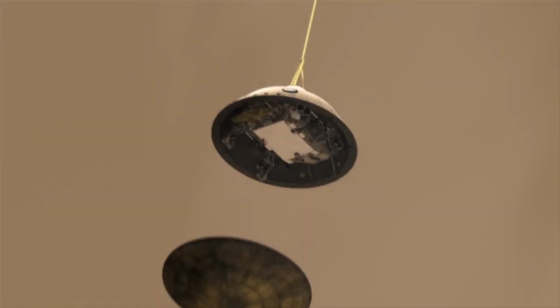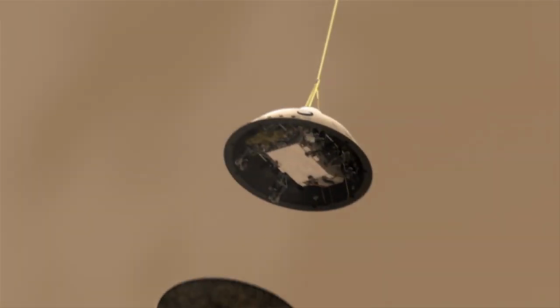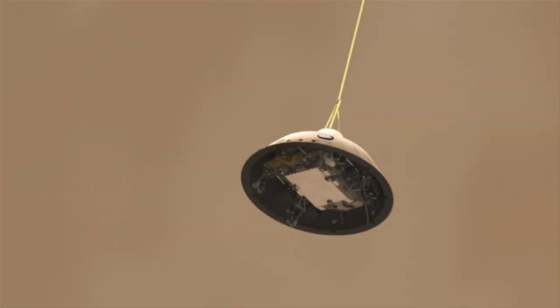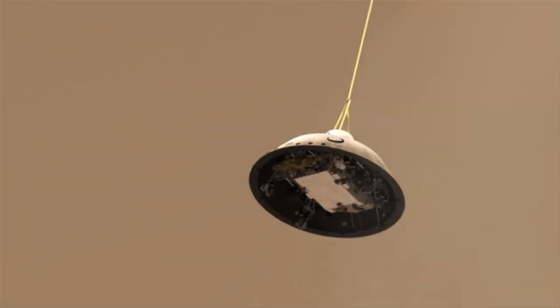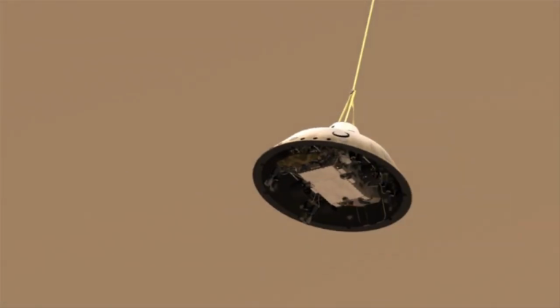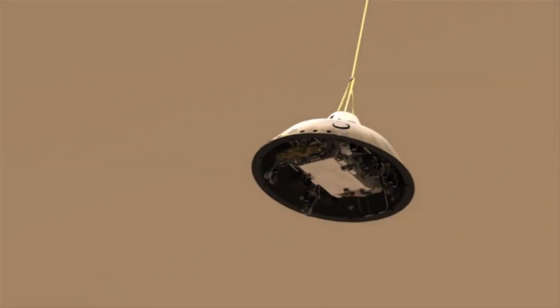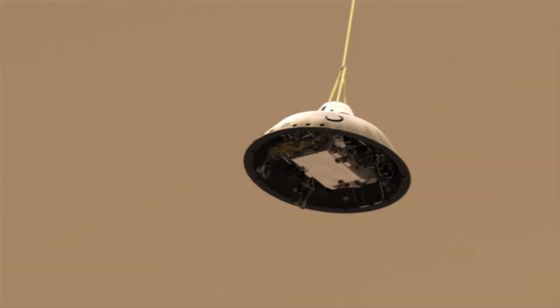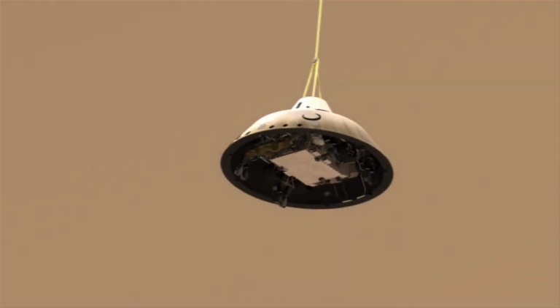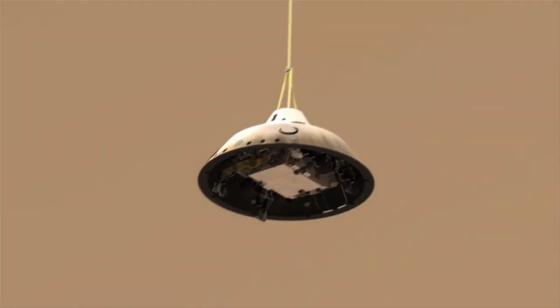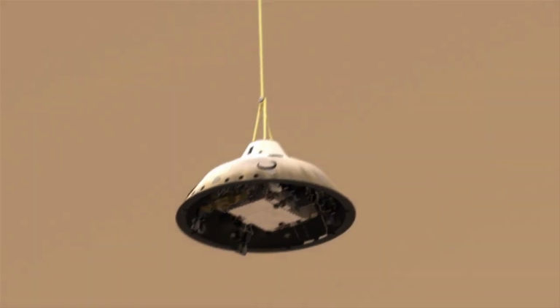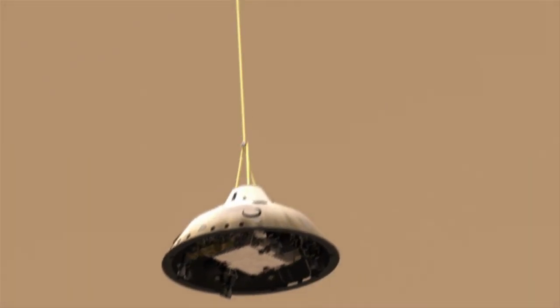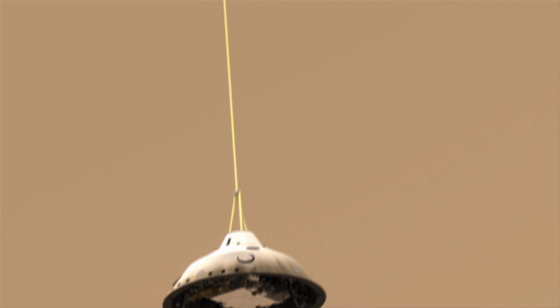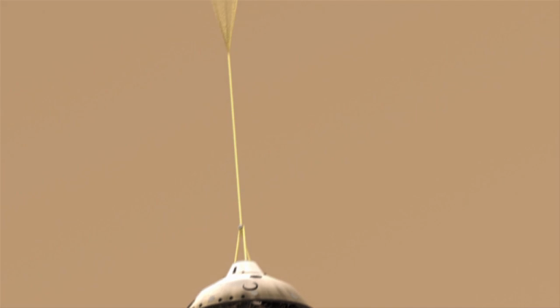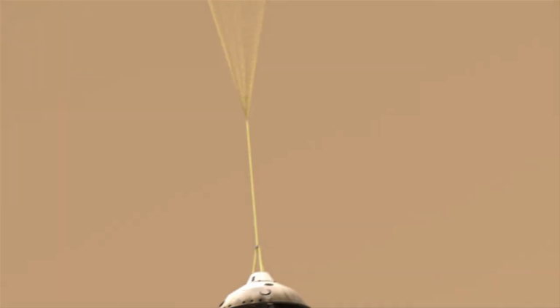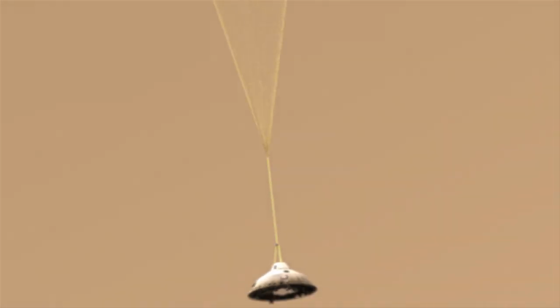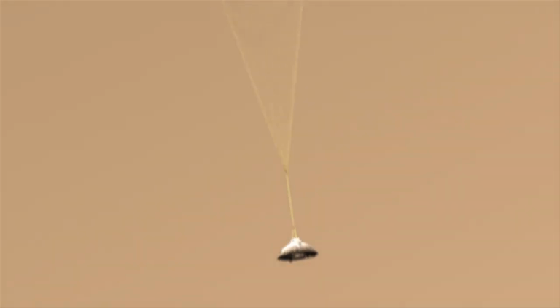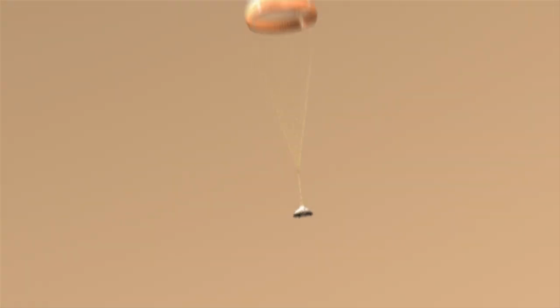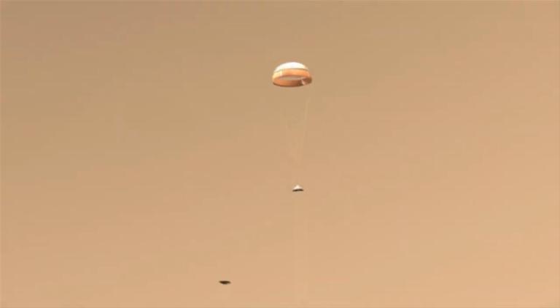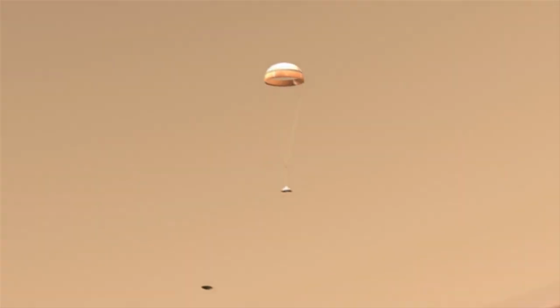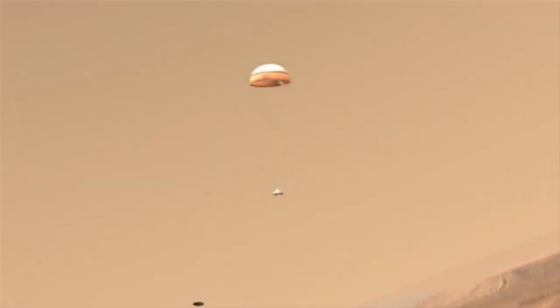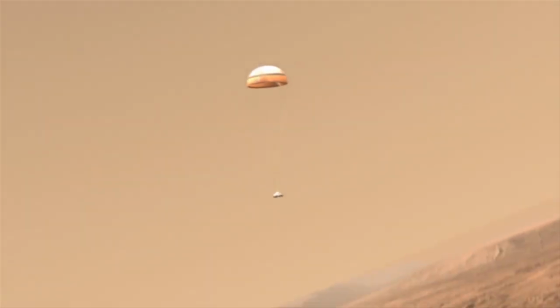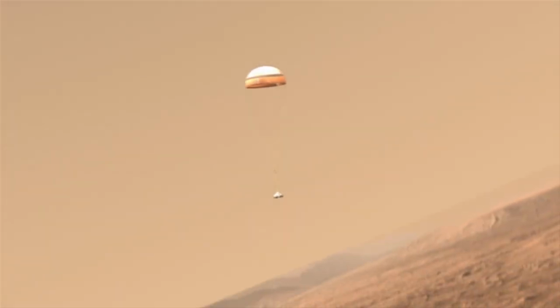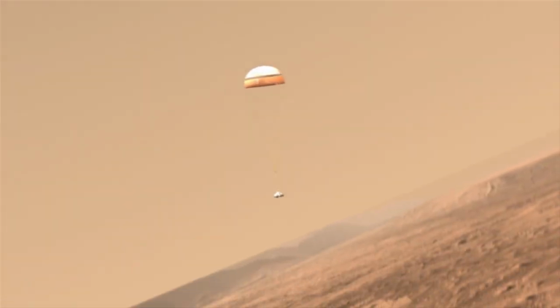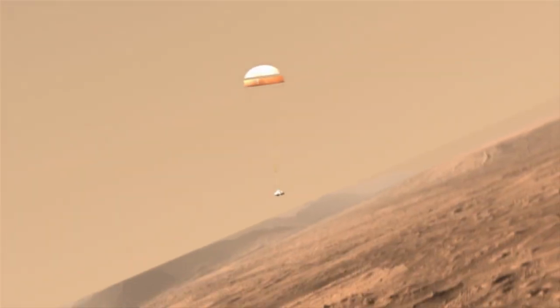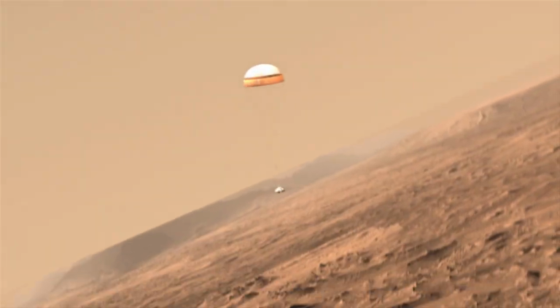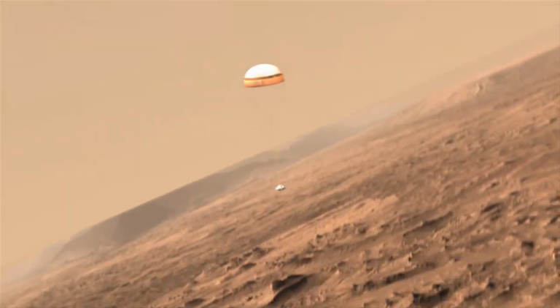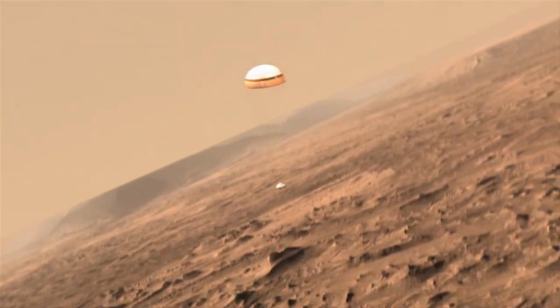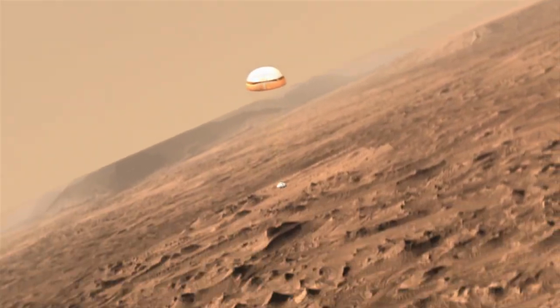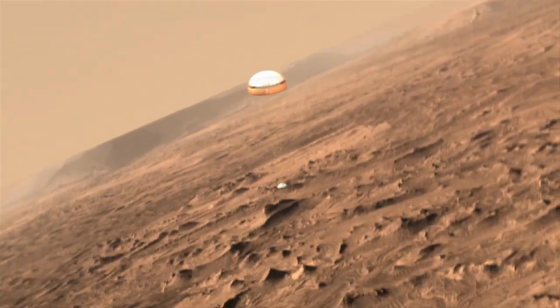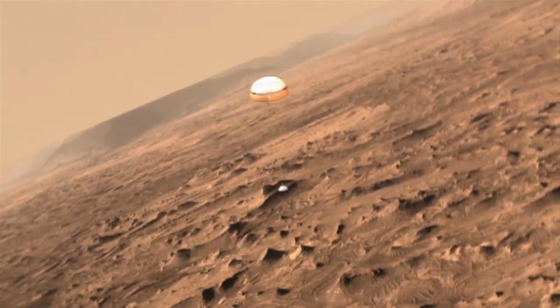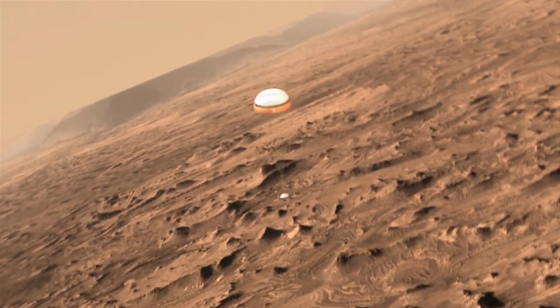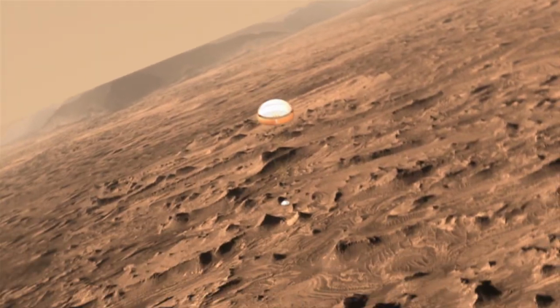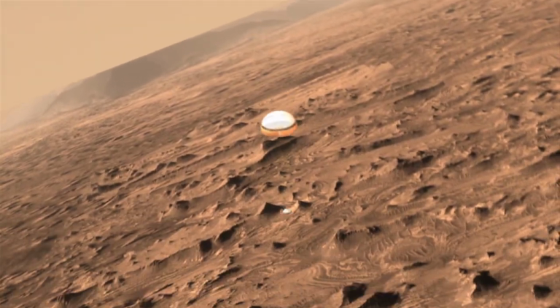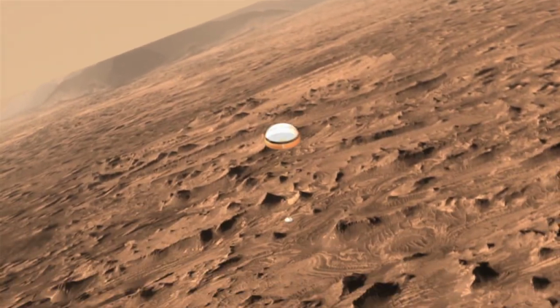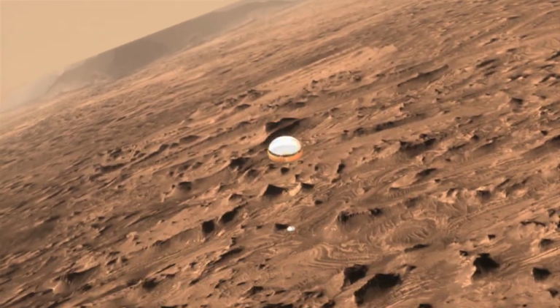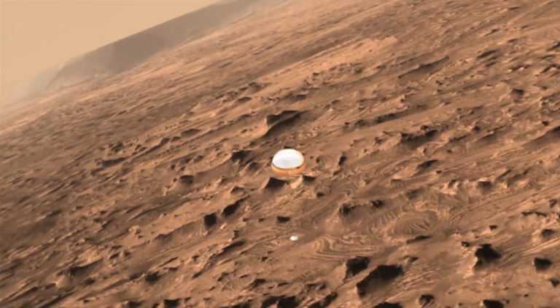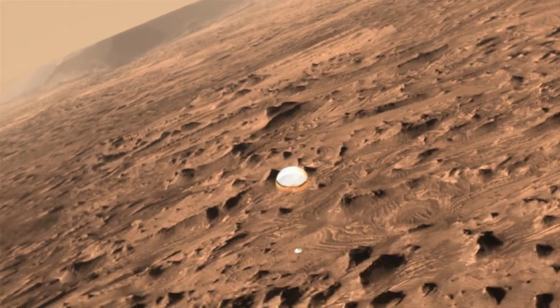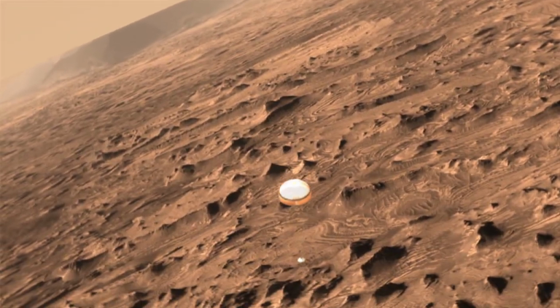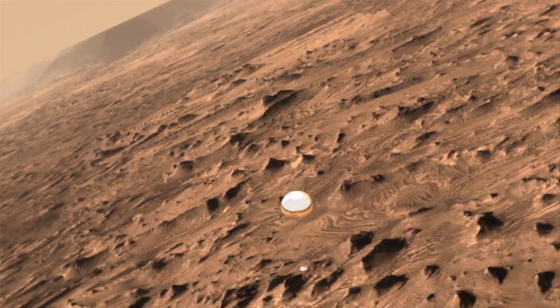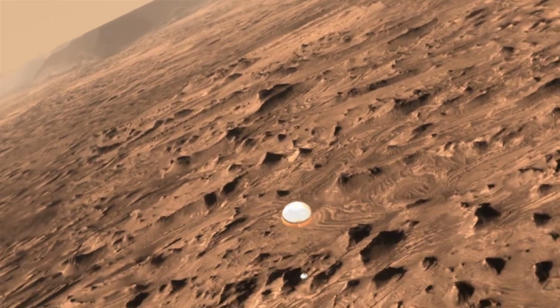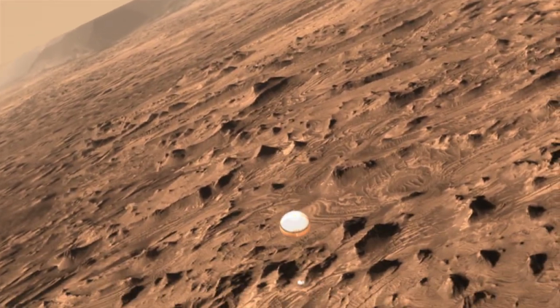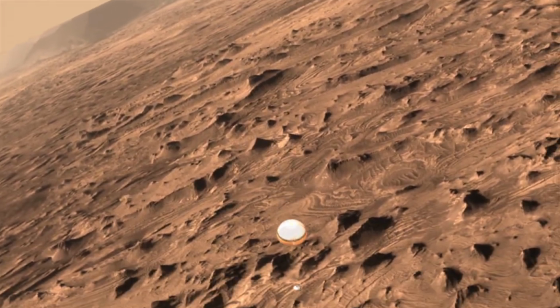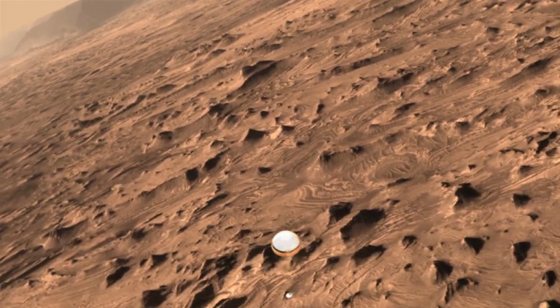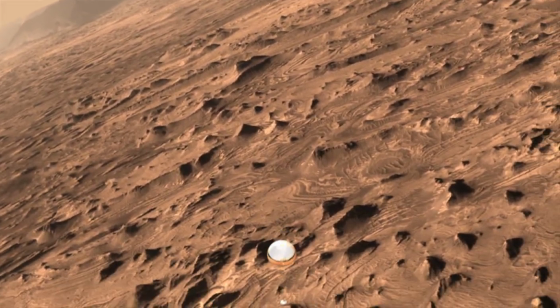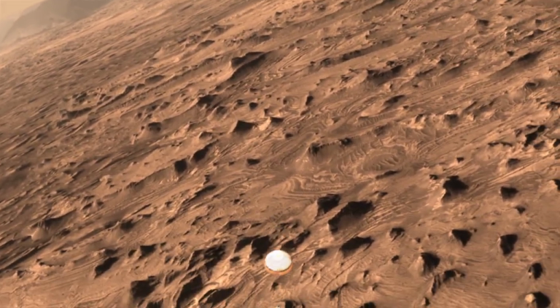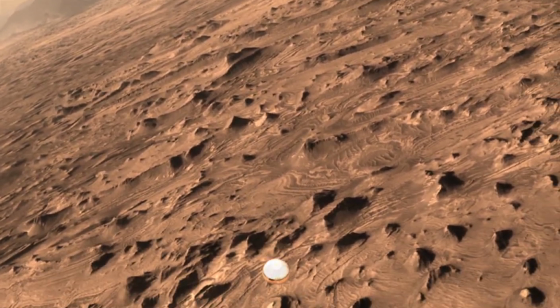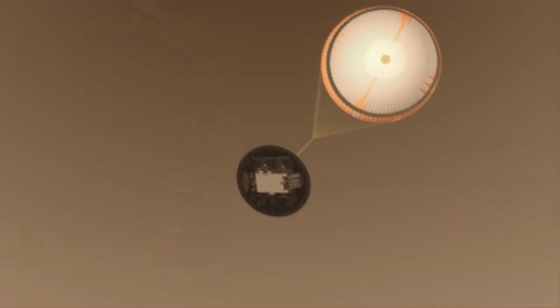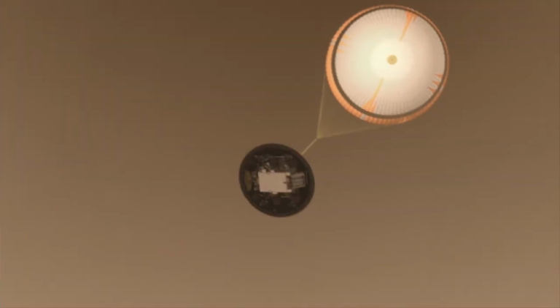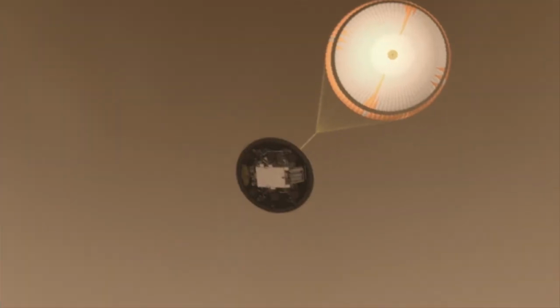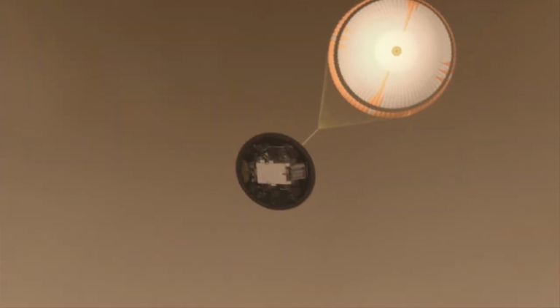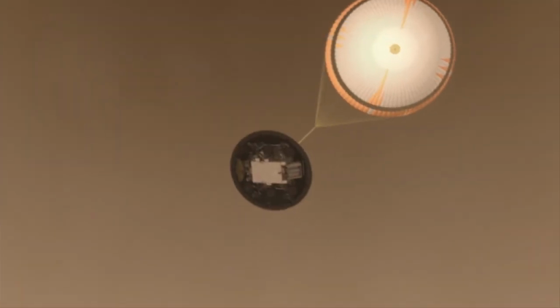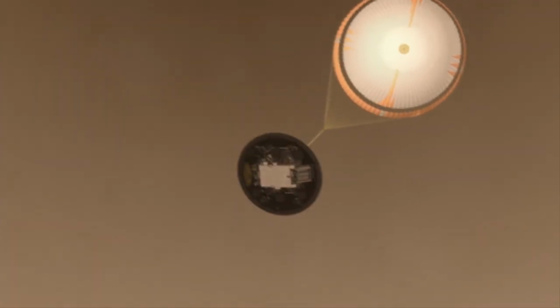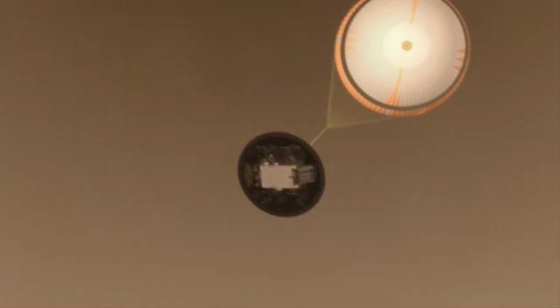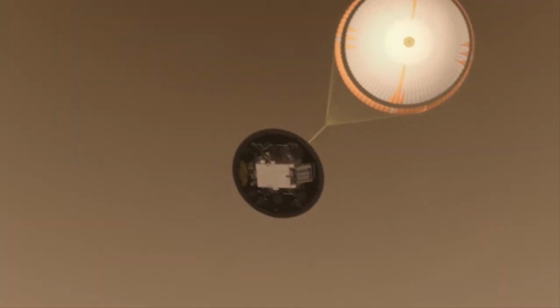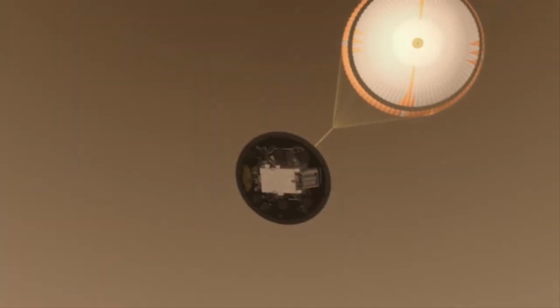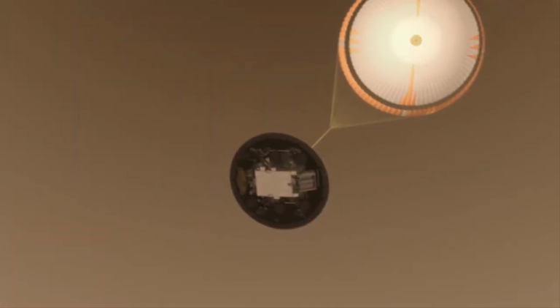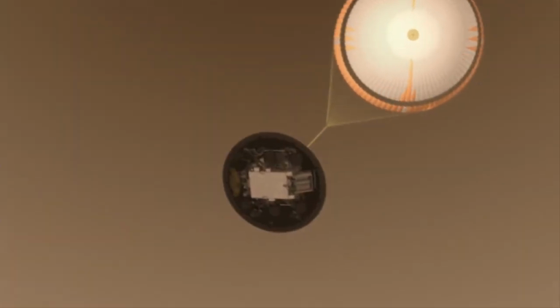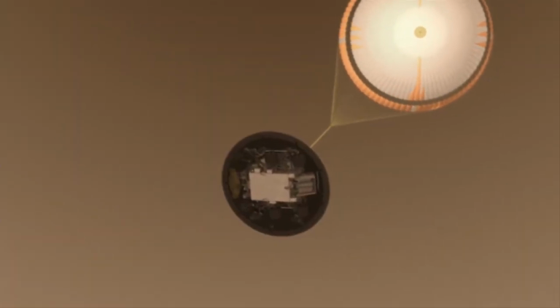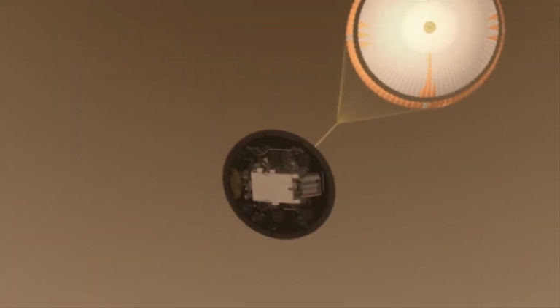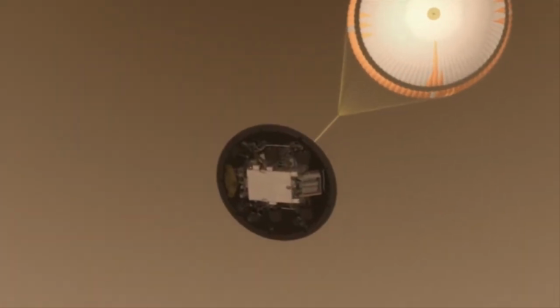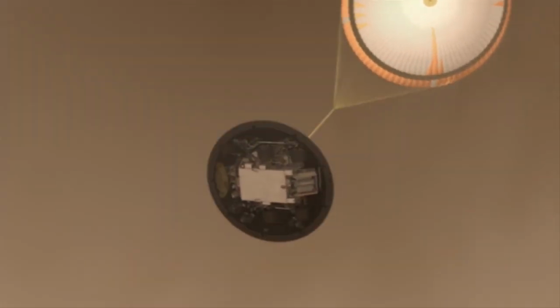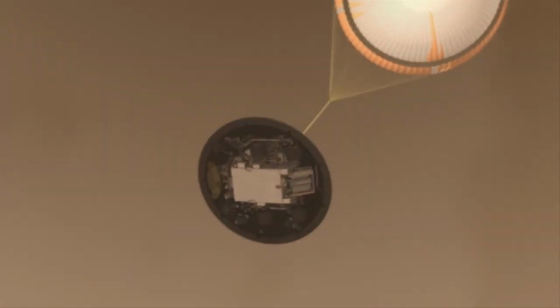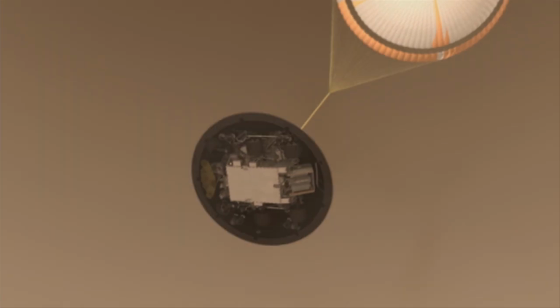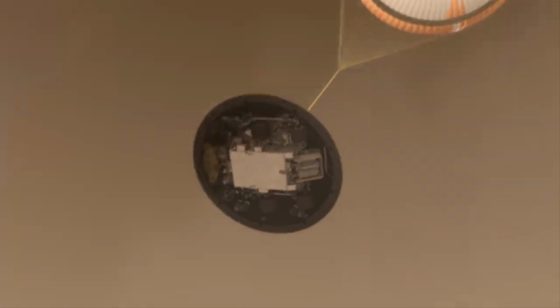Check back with us in the future as you hear how NASA Langley contributed to the entry descent landing in other ways.